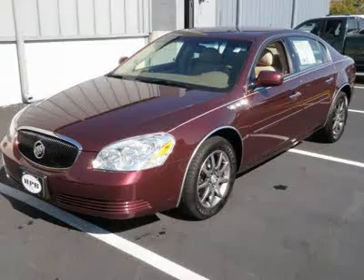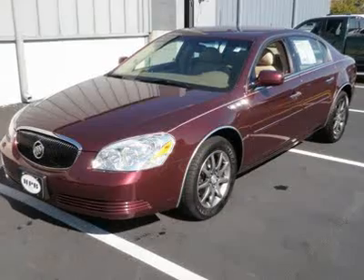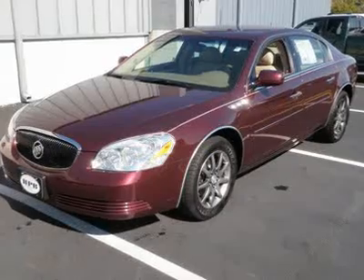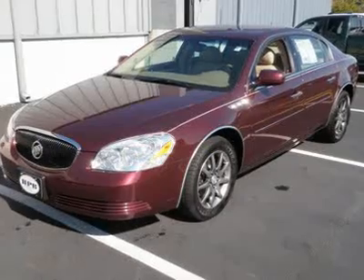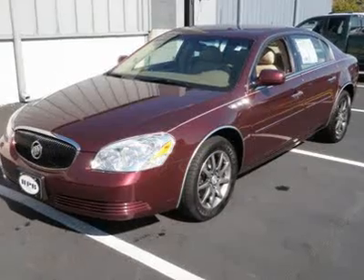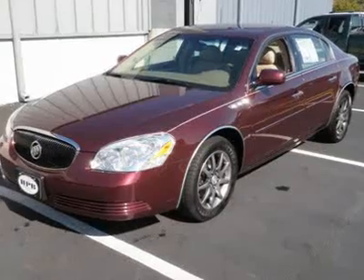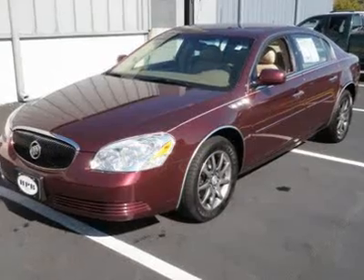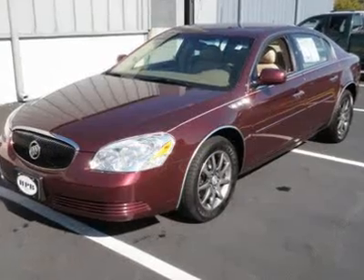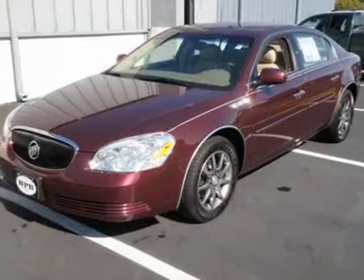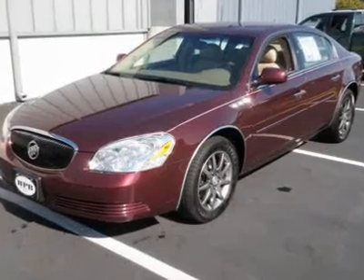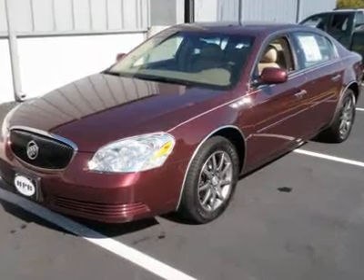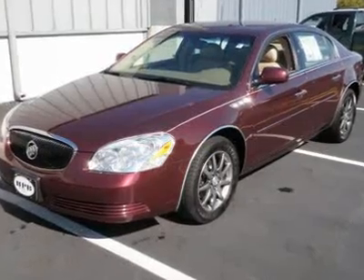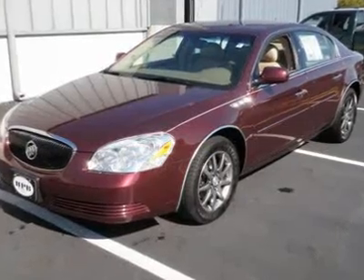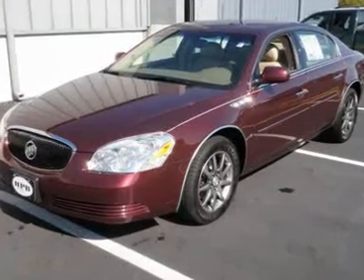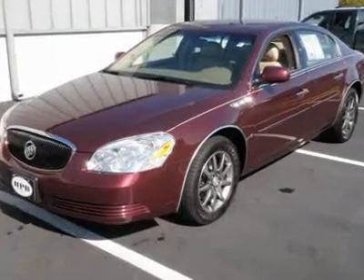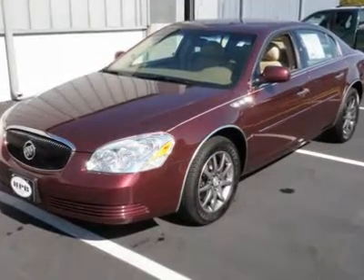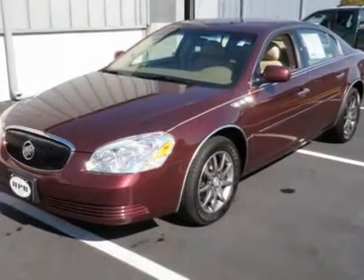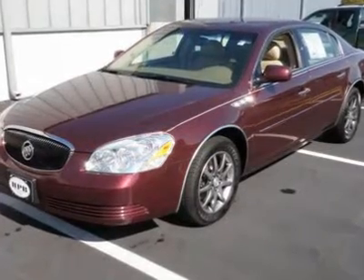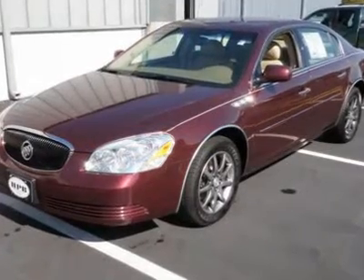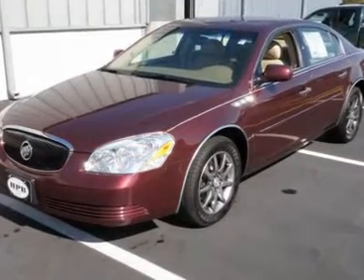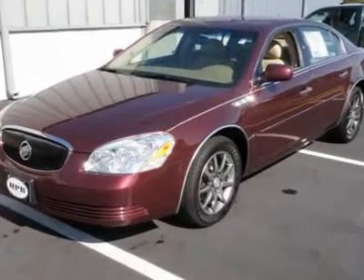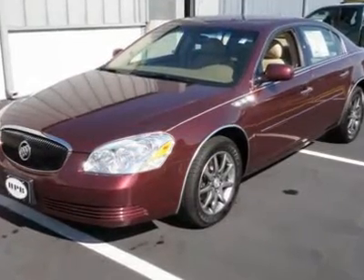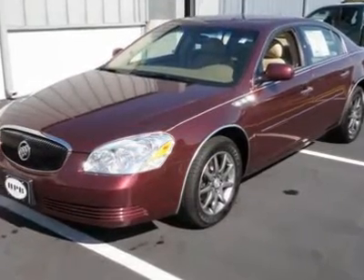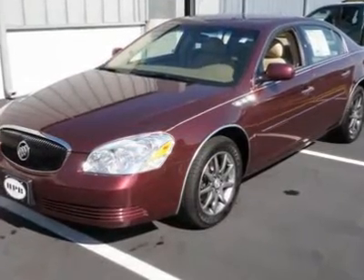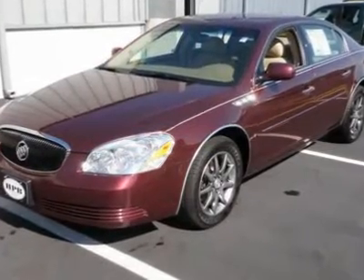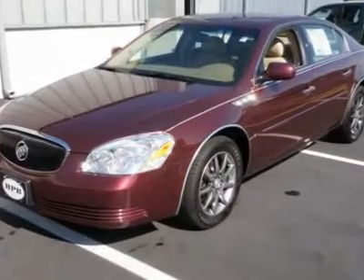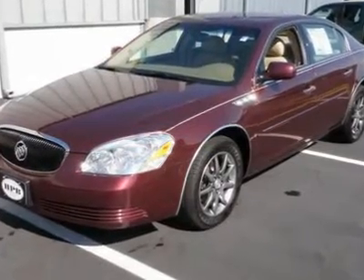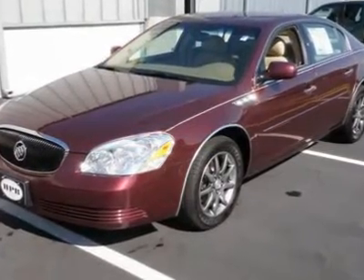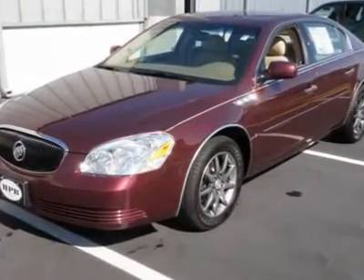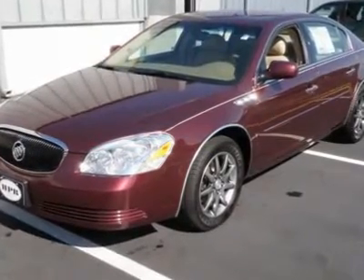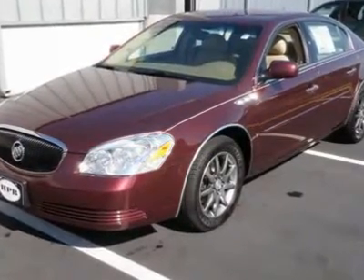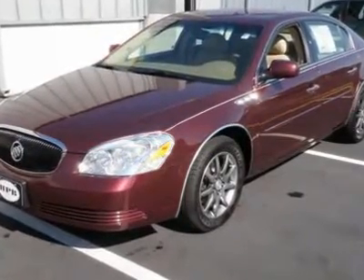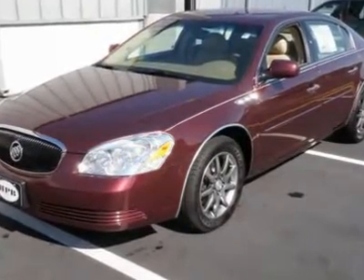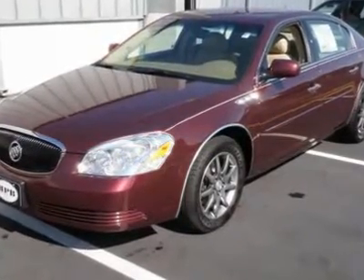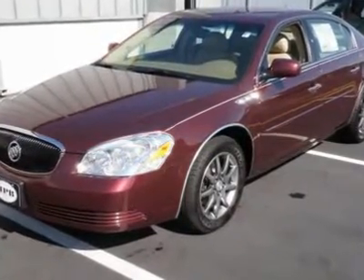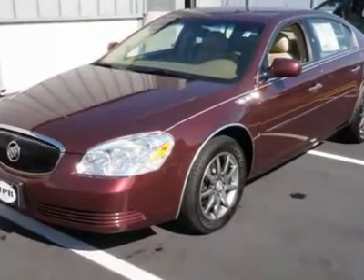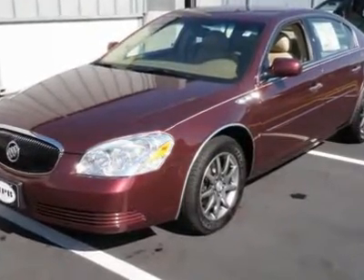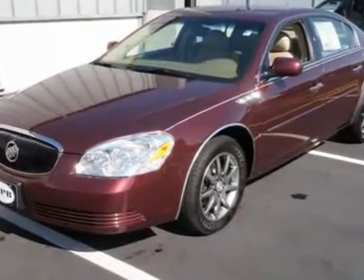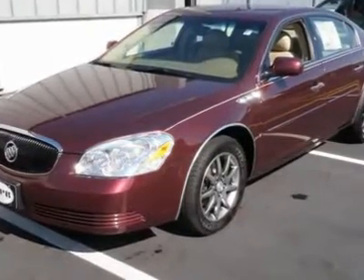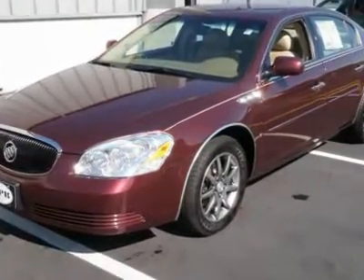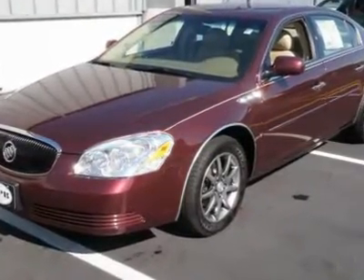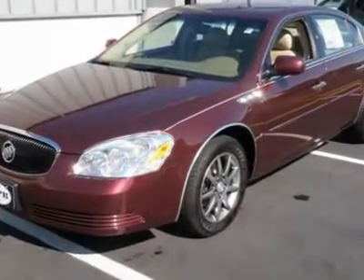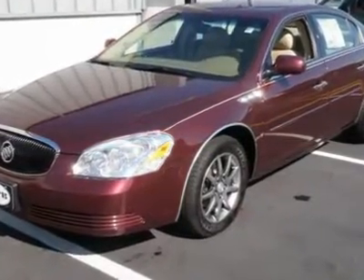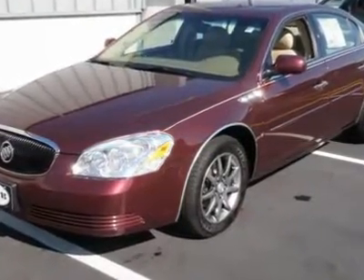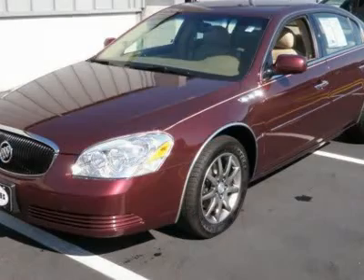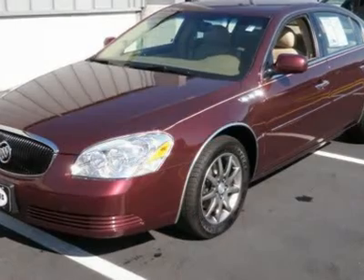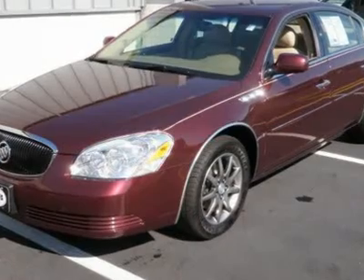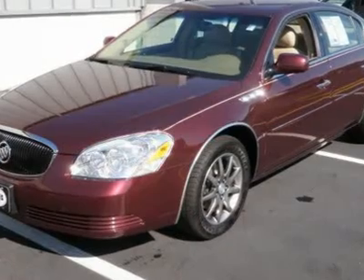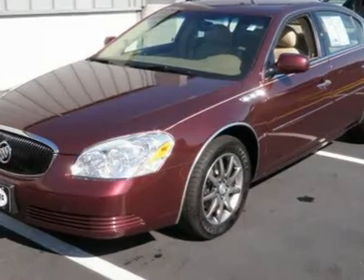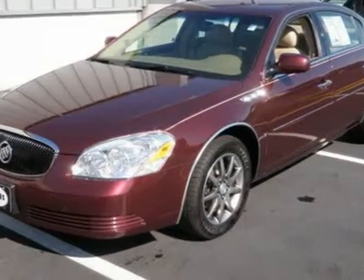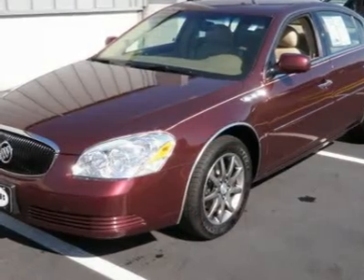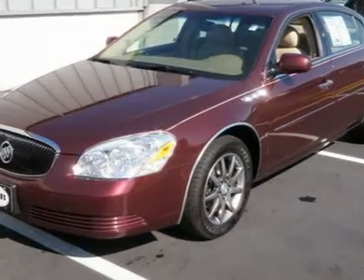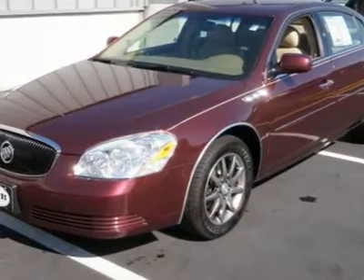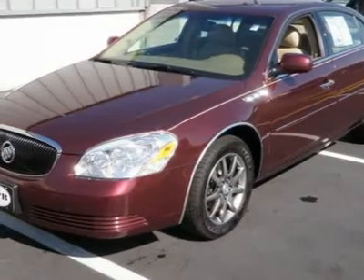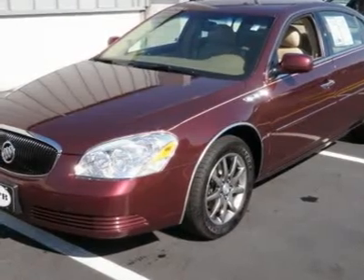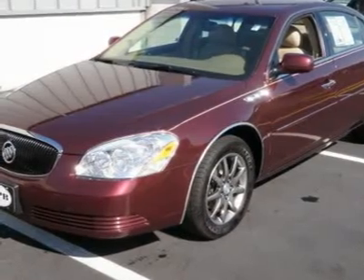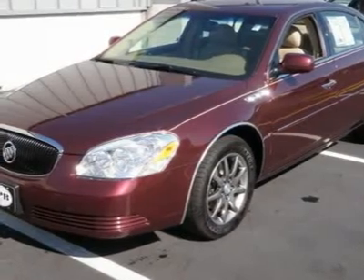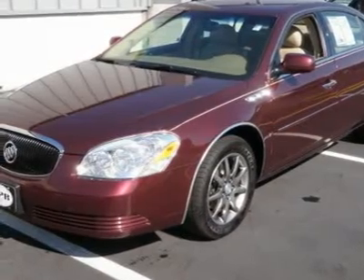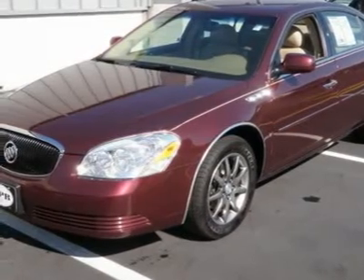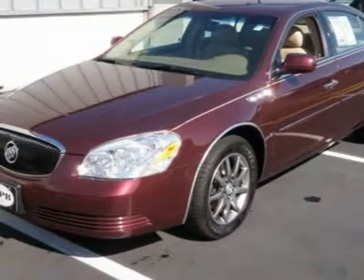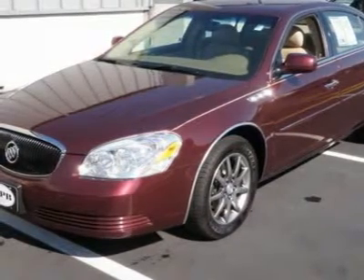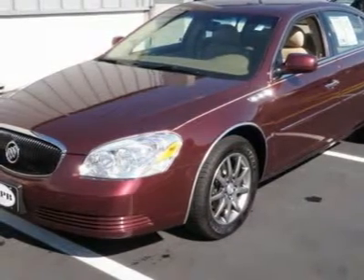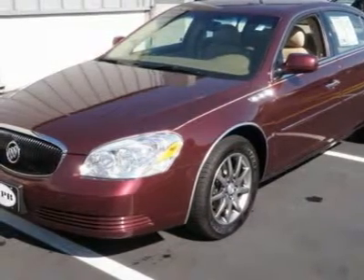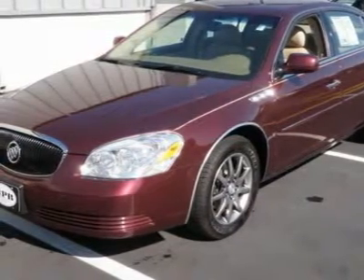Check out this one-owner local car, 2006 Buick Lucerne CXL in Crimson Pearl. Has all the goodies.